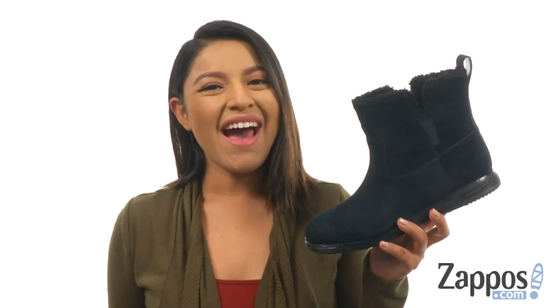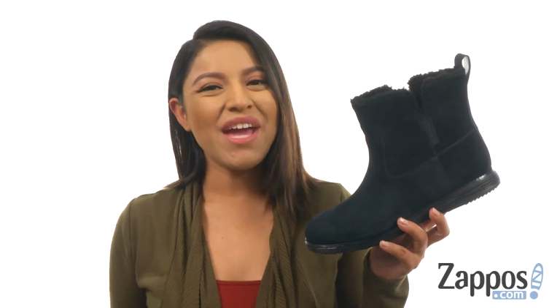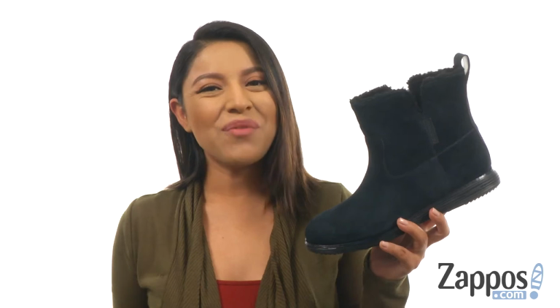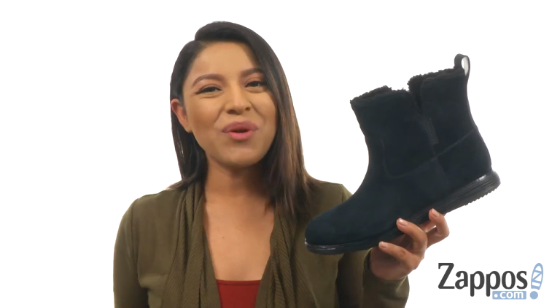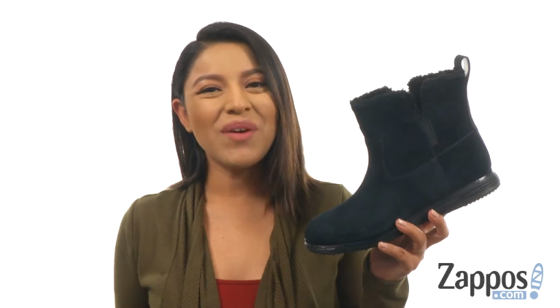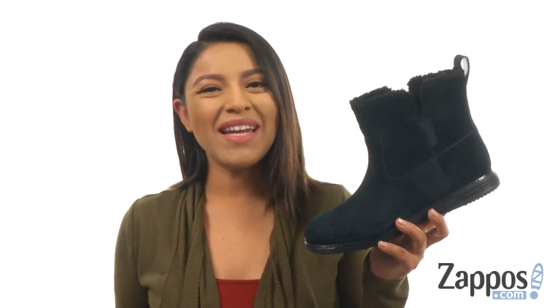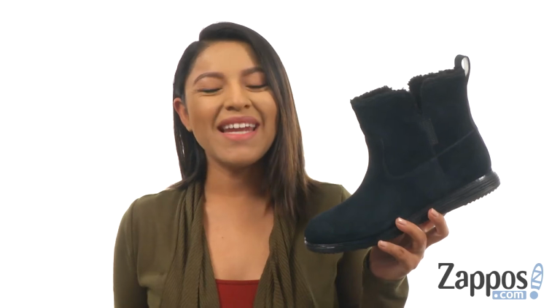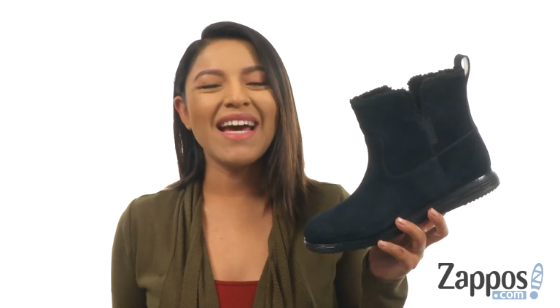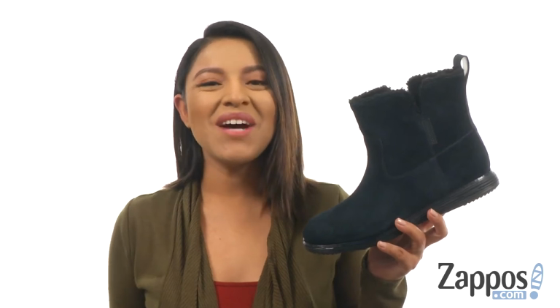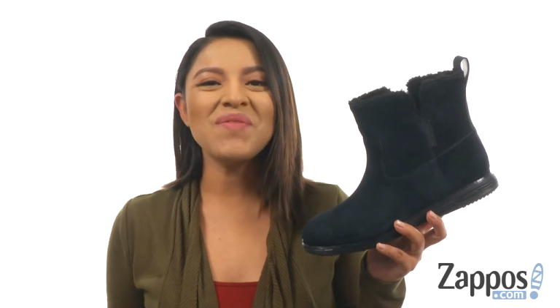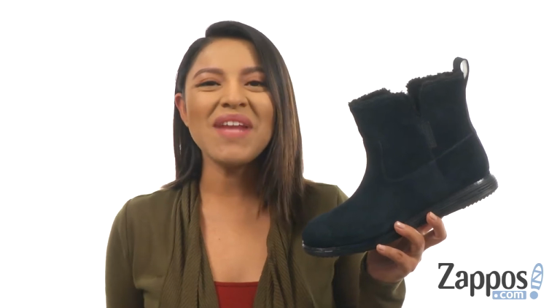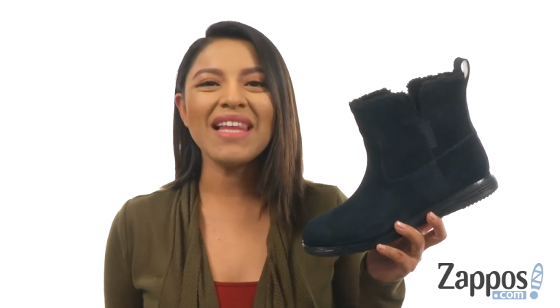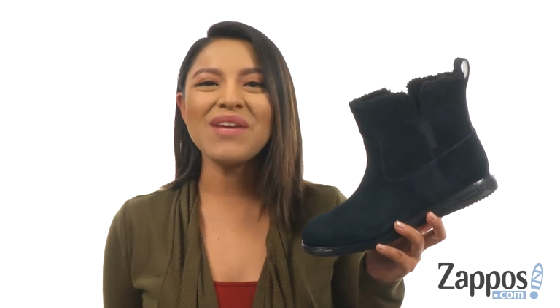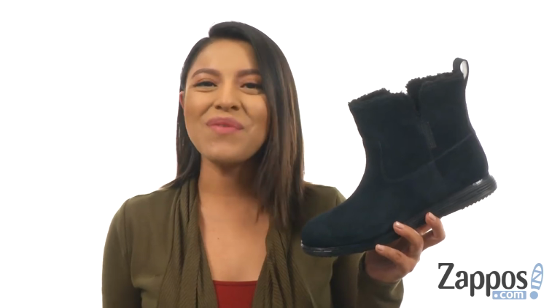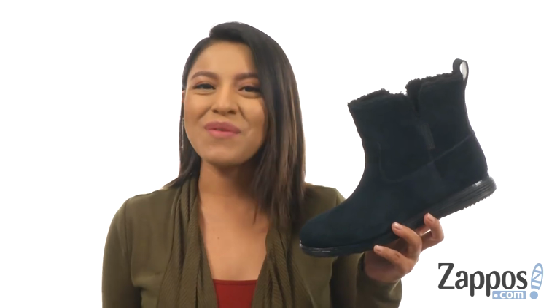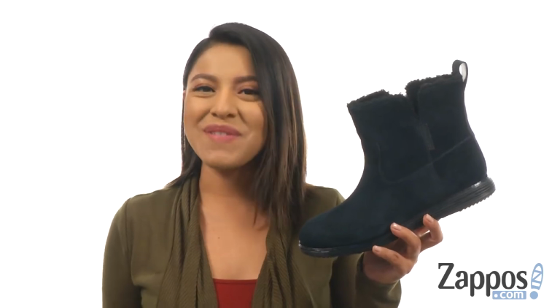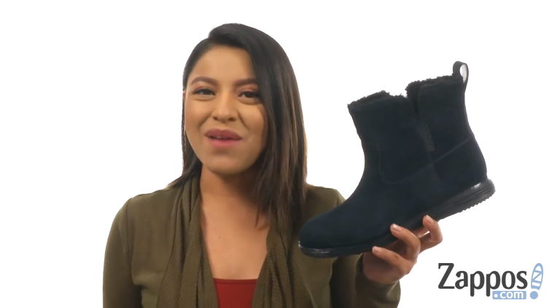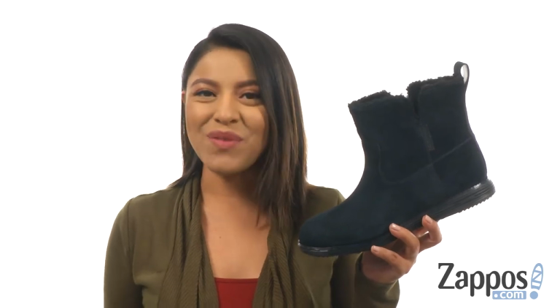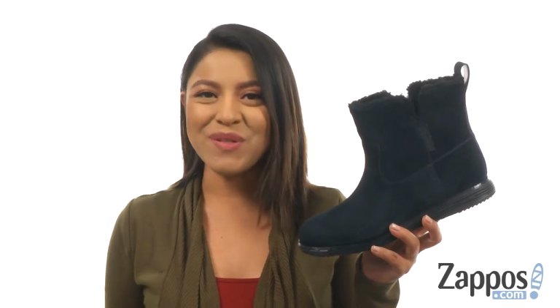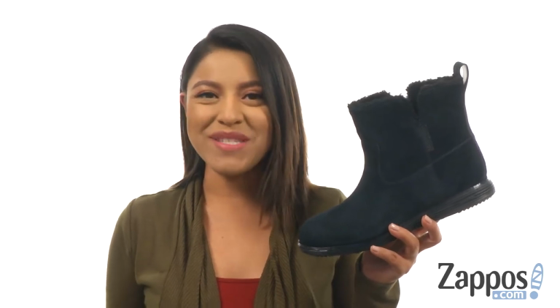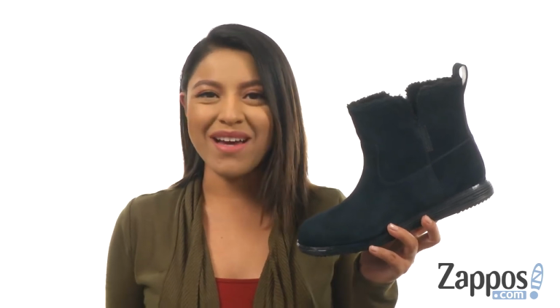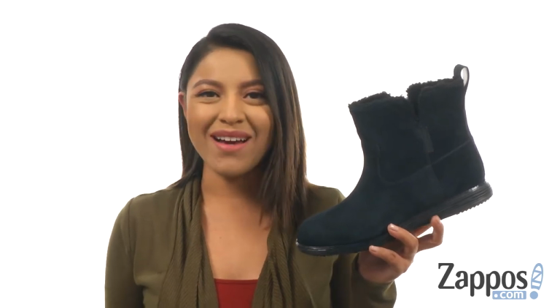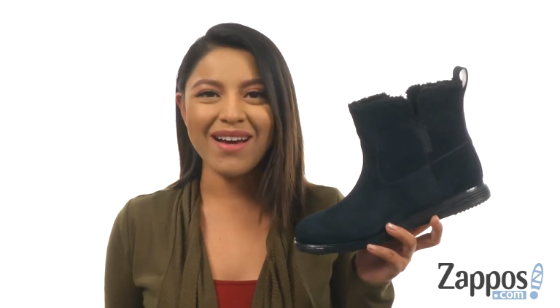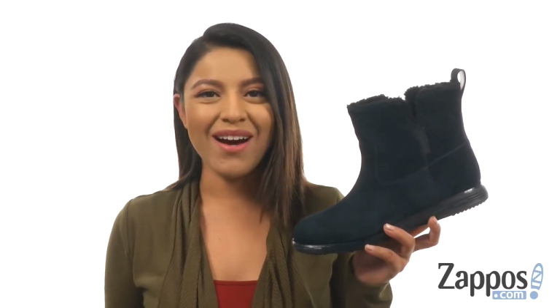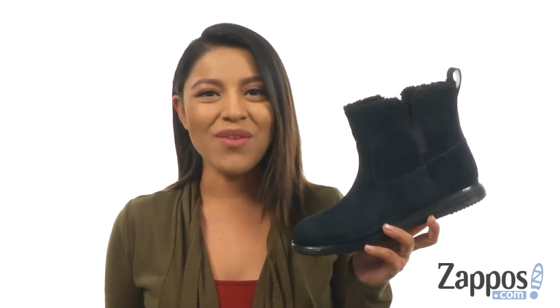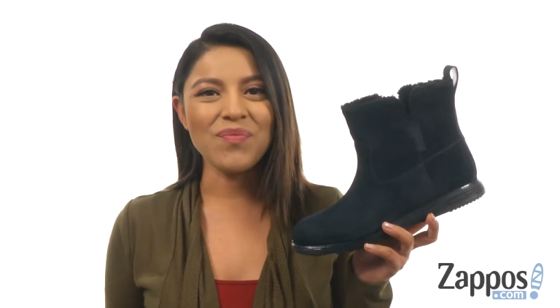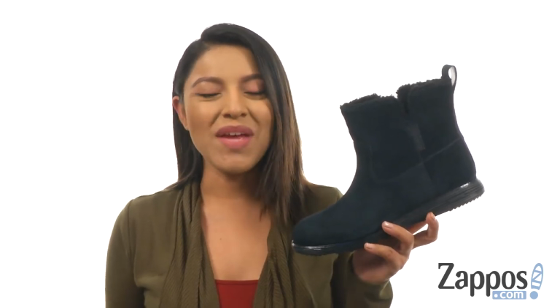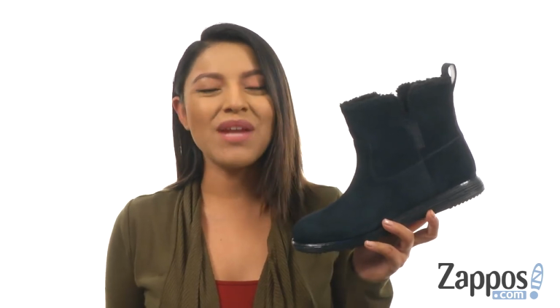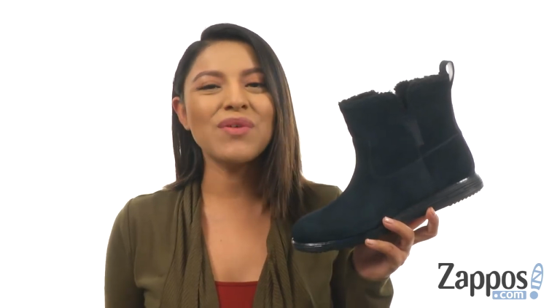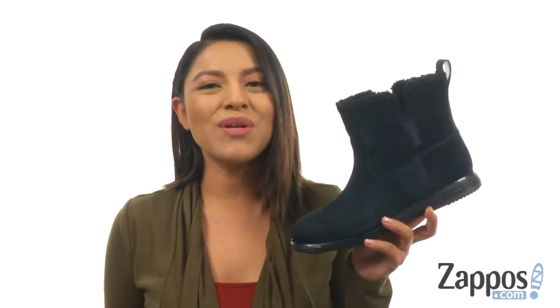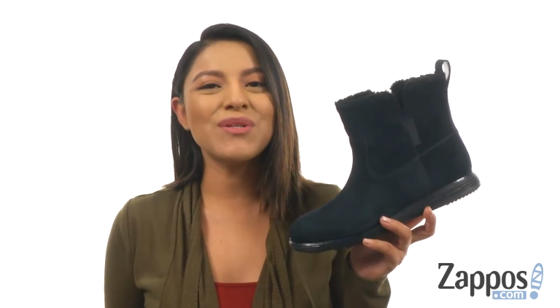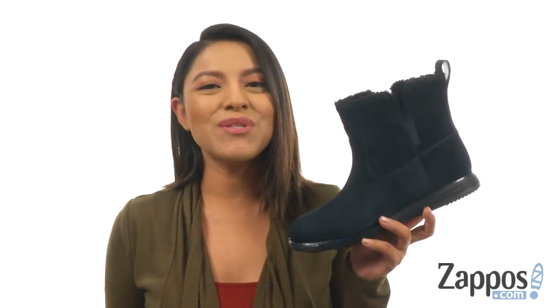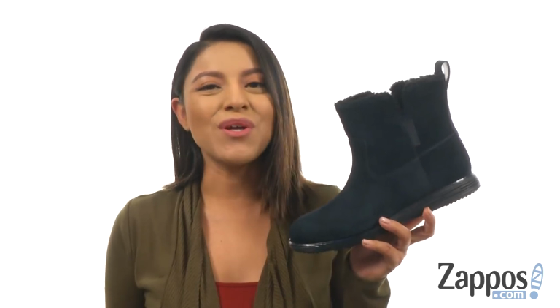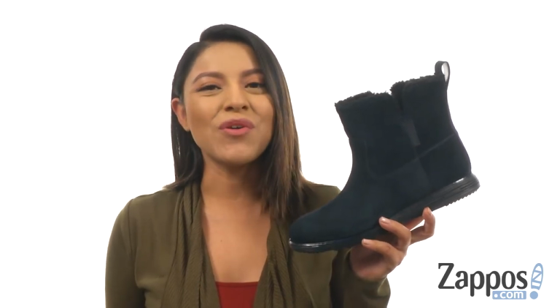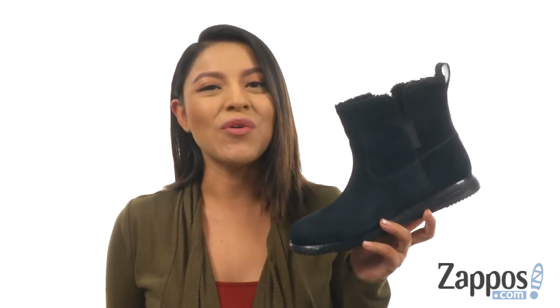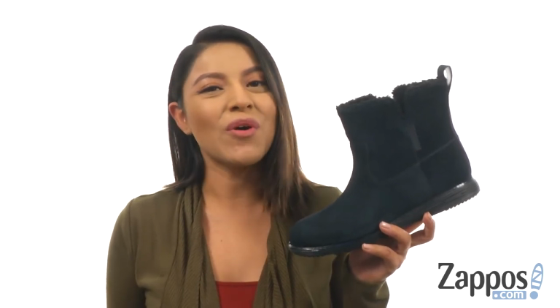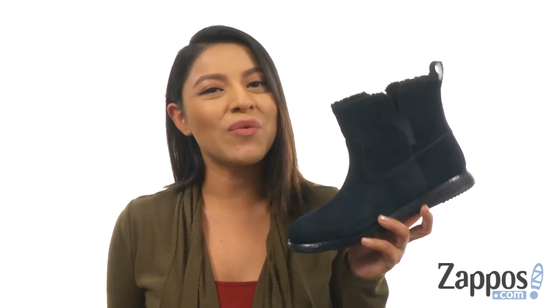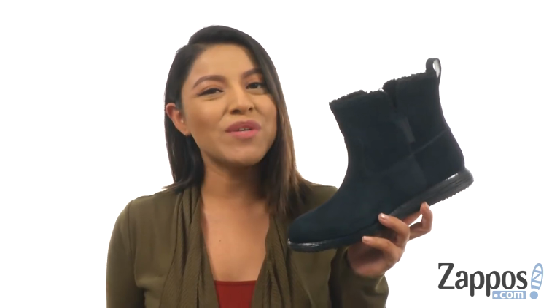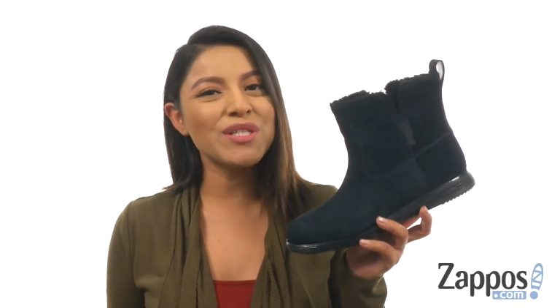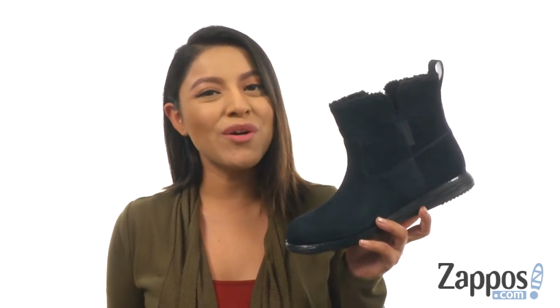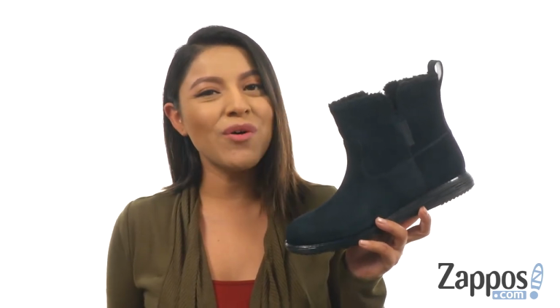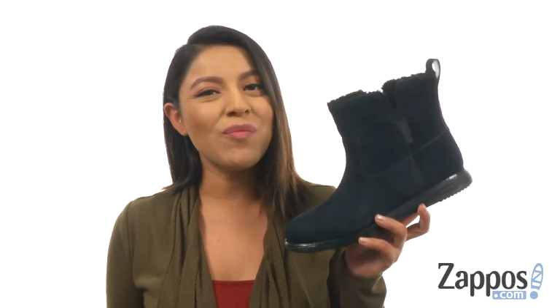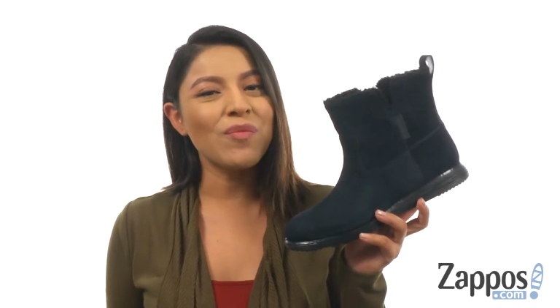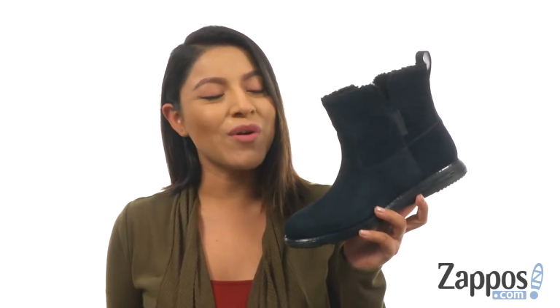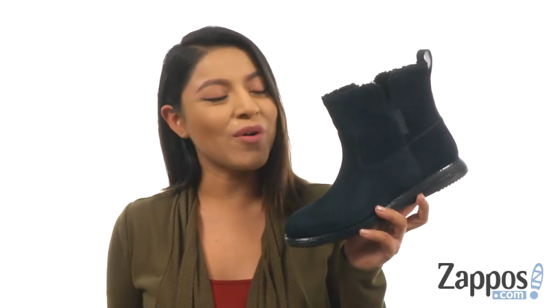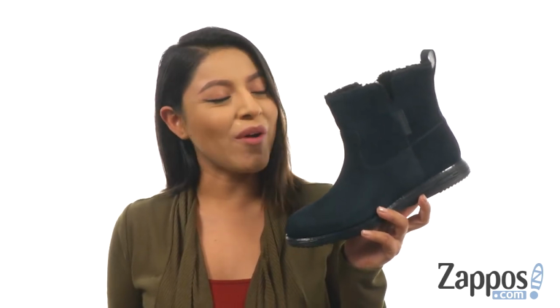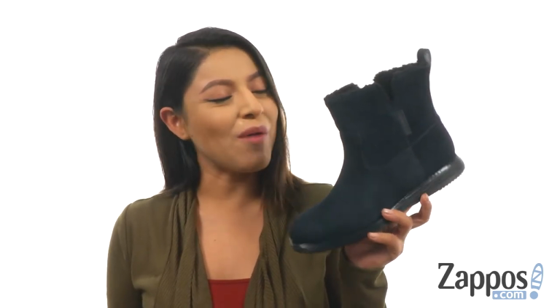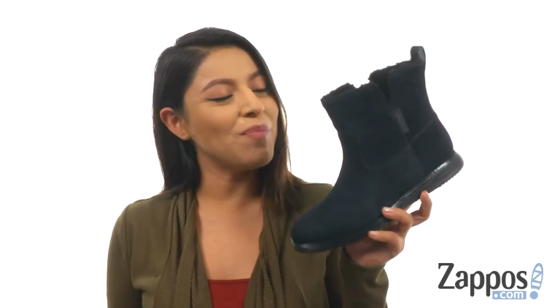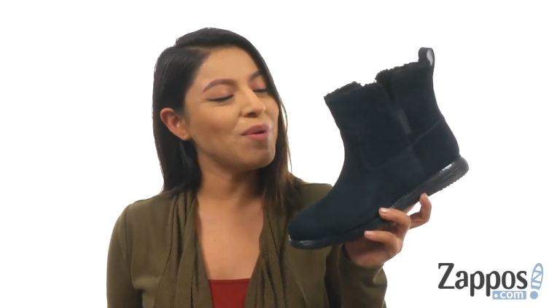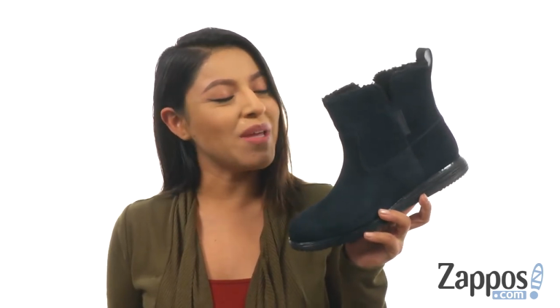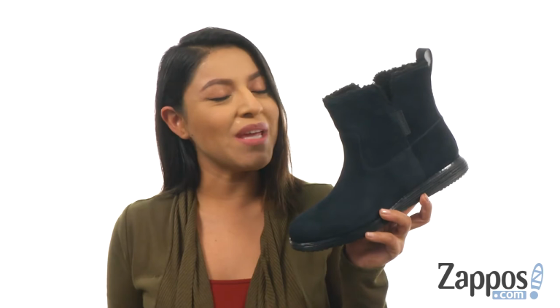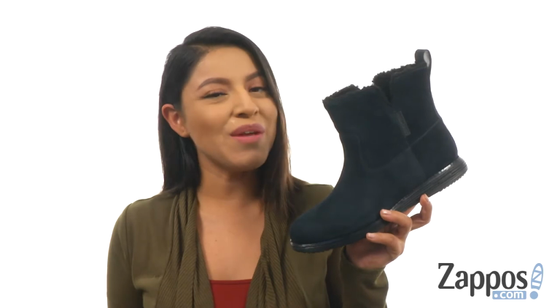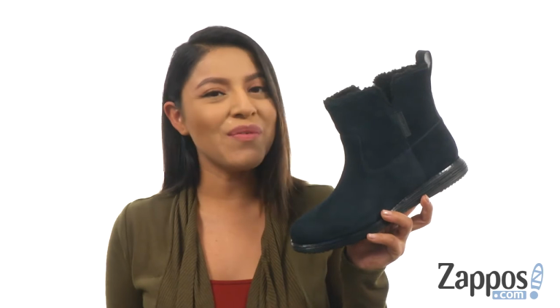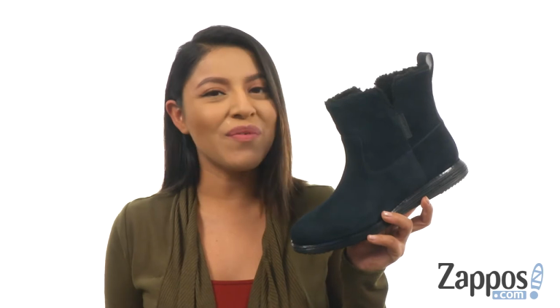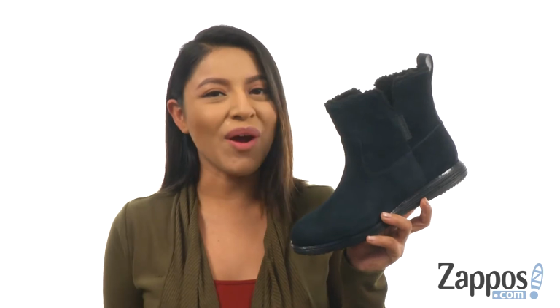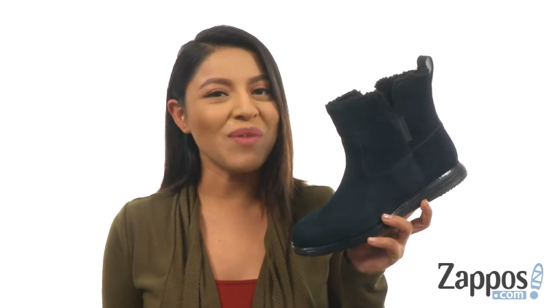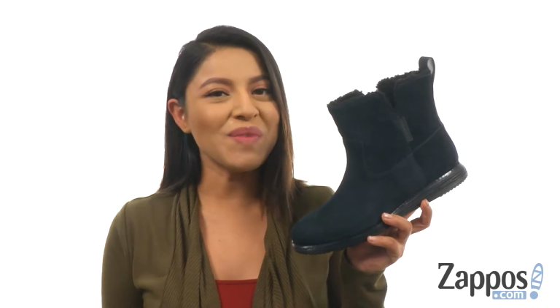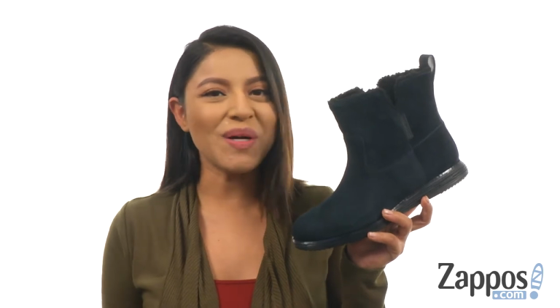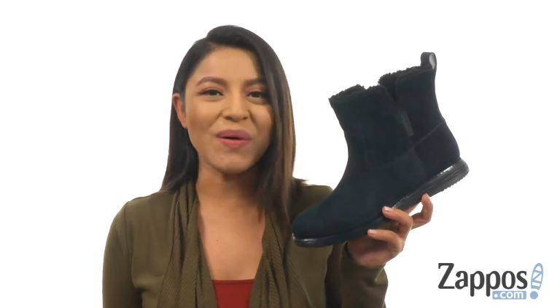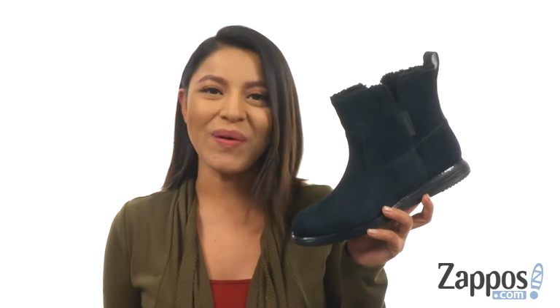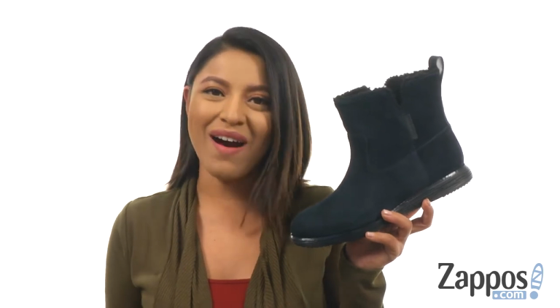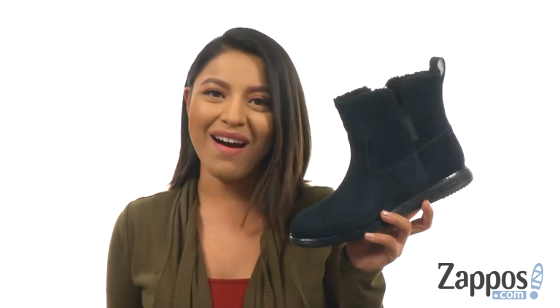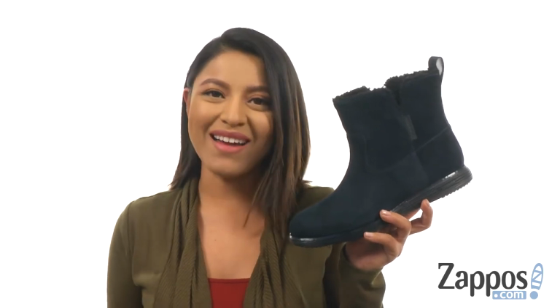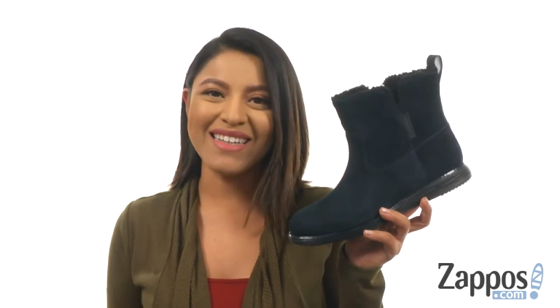Hi everyone, I'm Nelly from Zappos.com and I'm here to show you the Original Motogram Booty from Cole Haan.